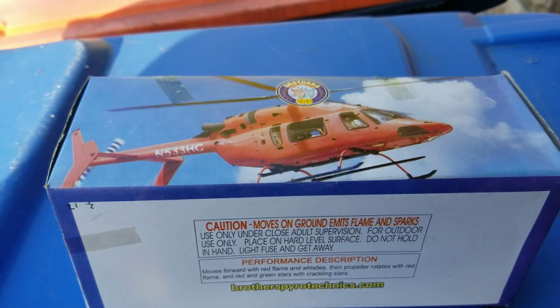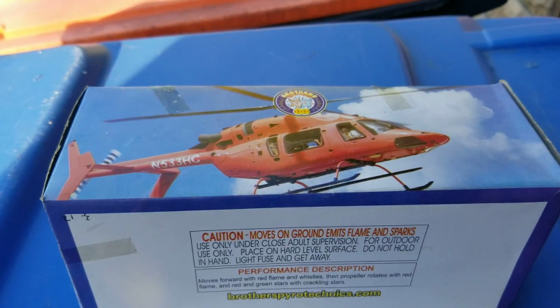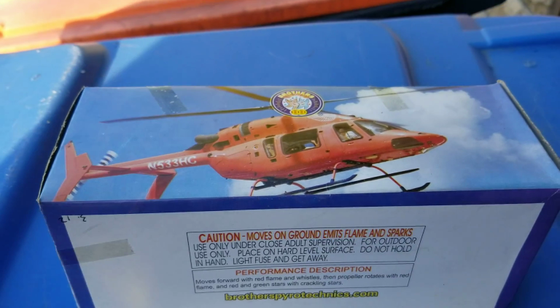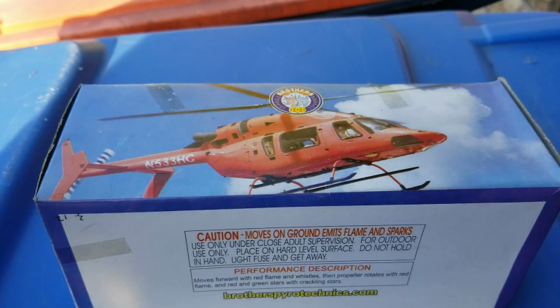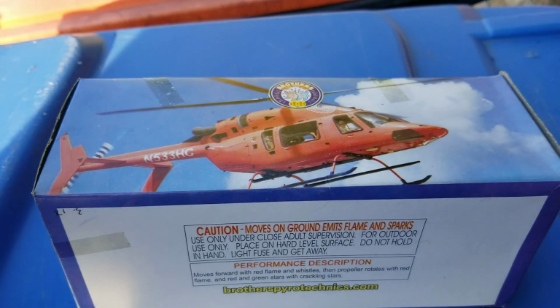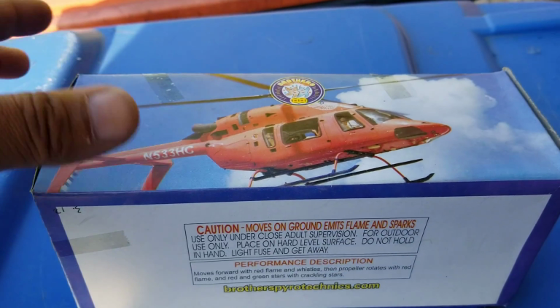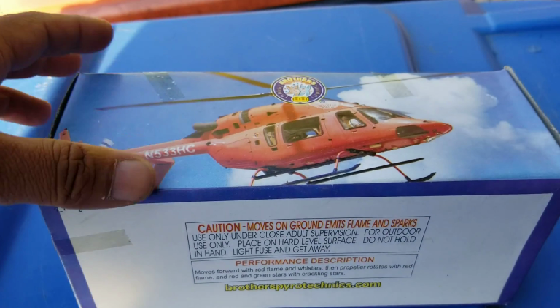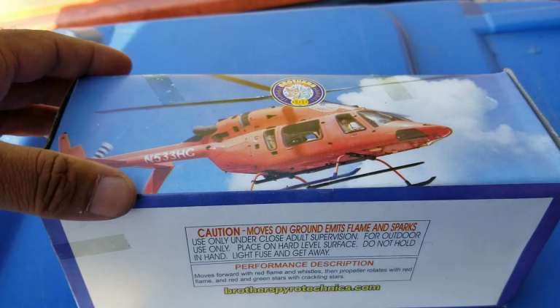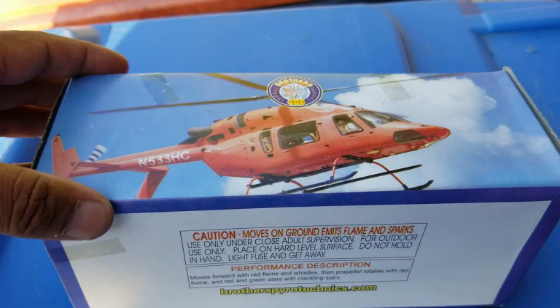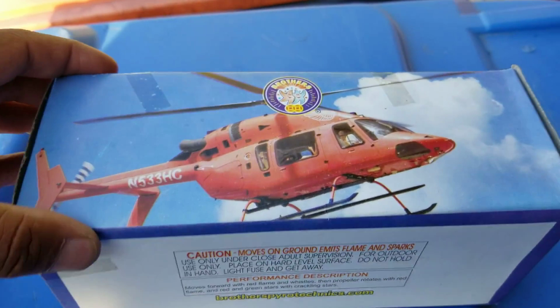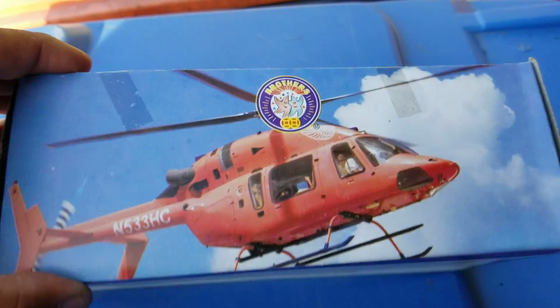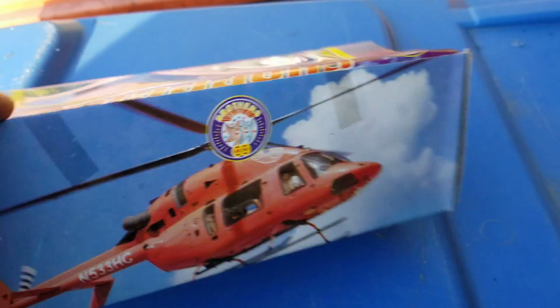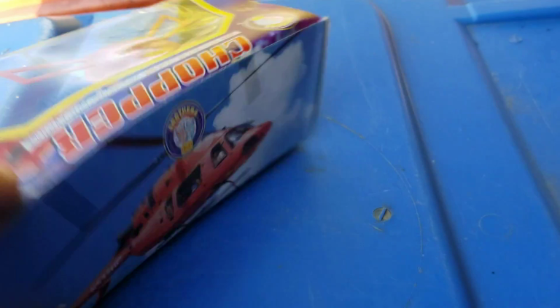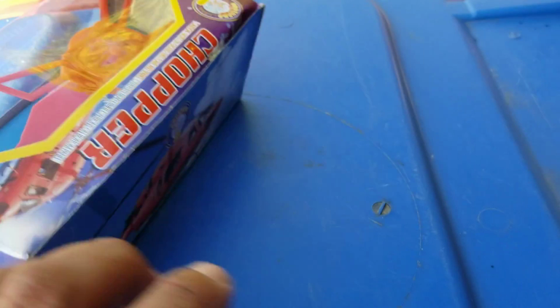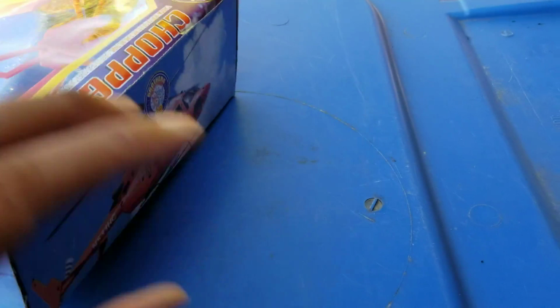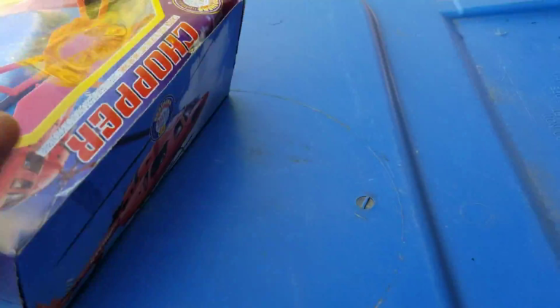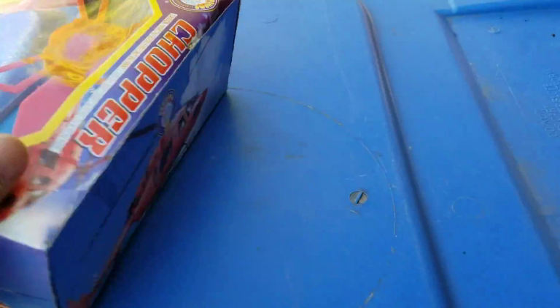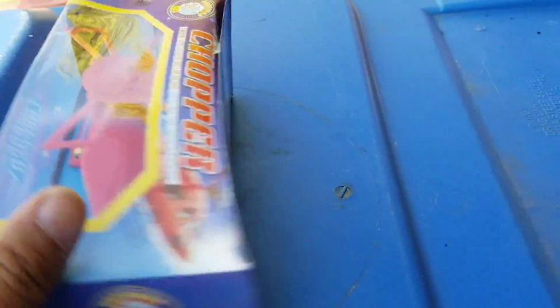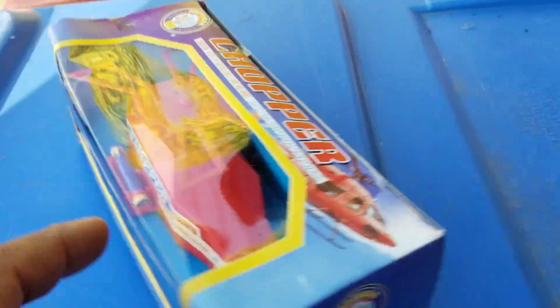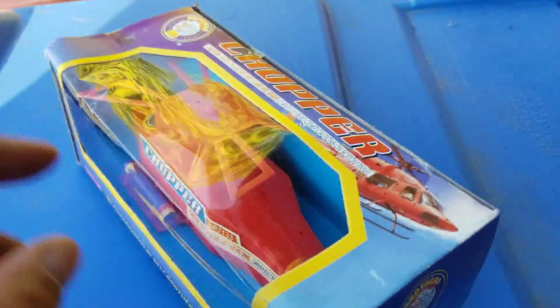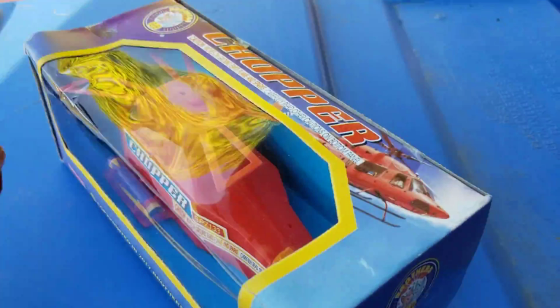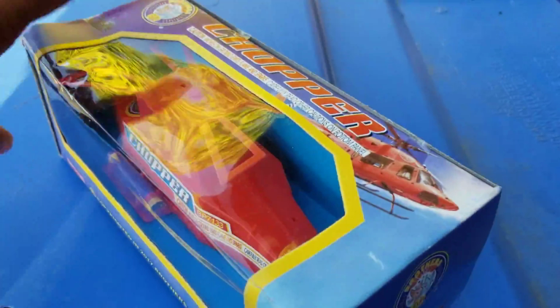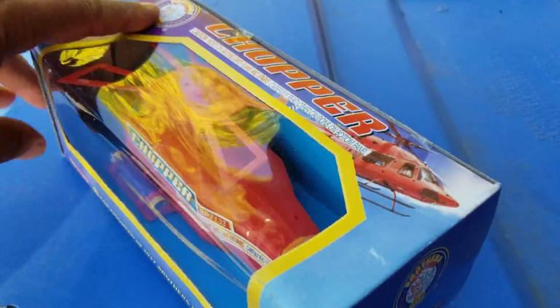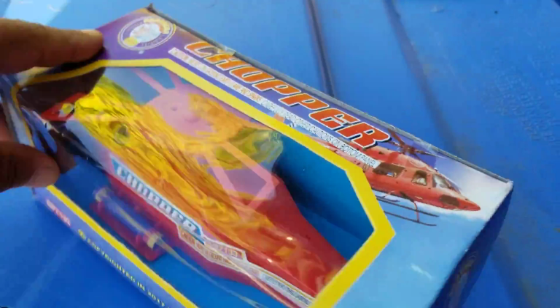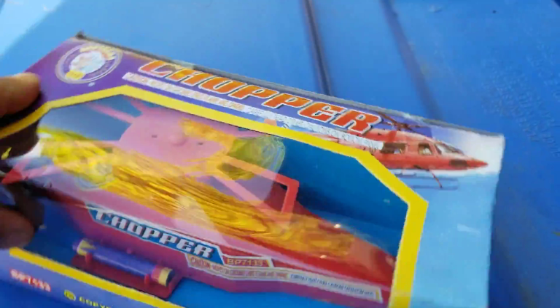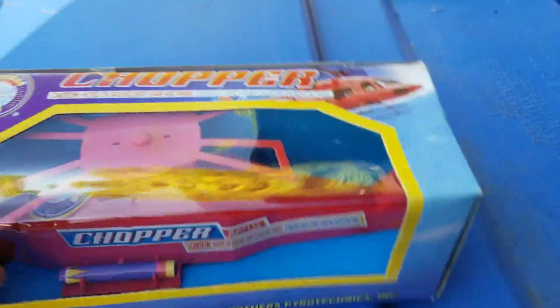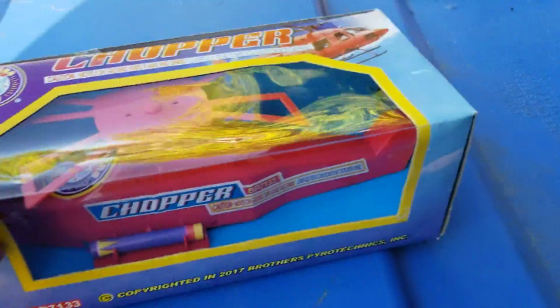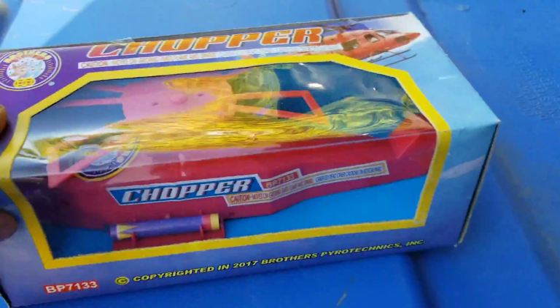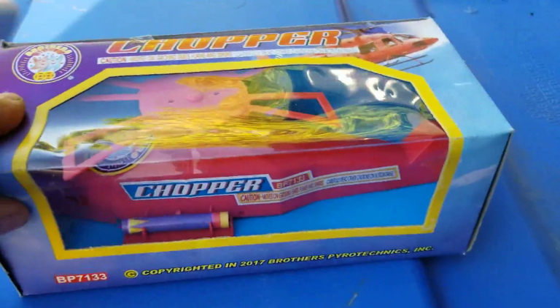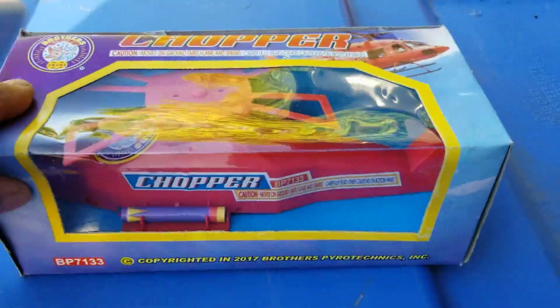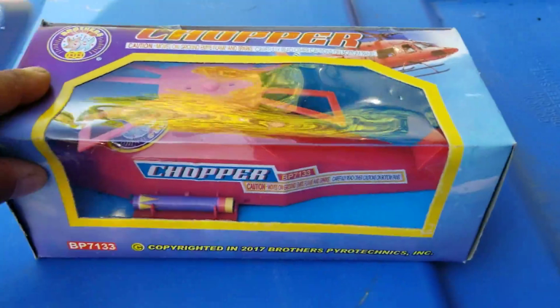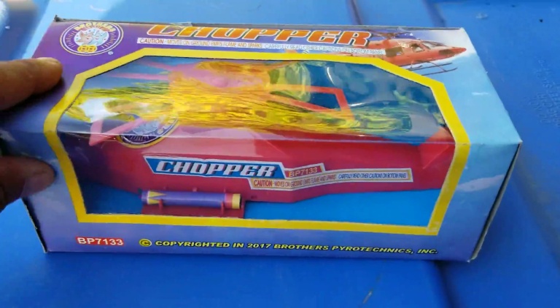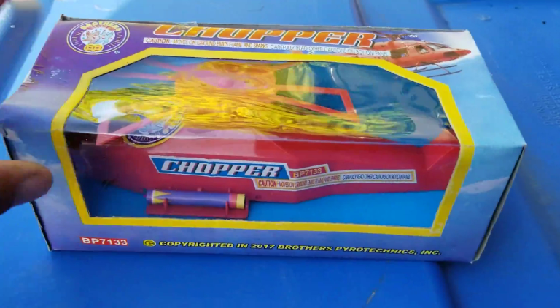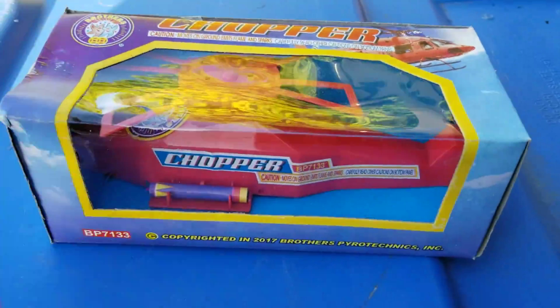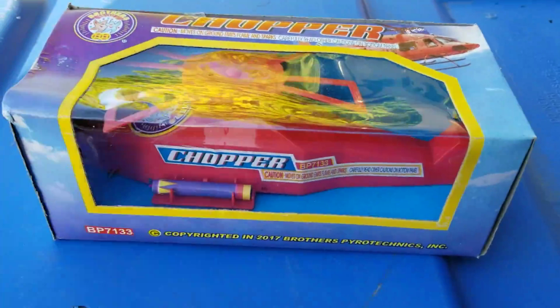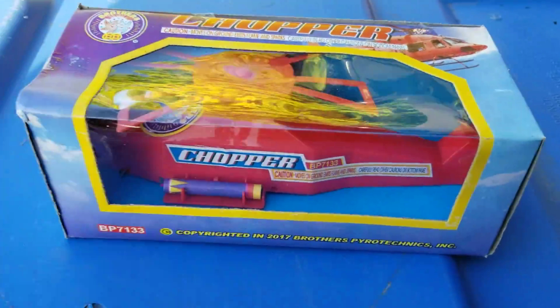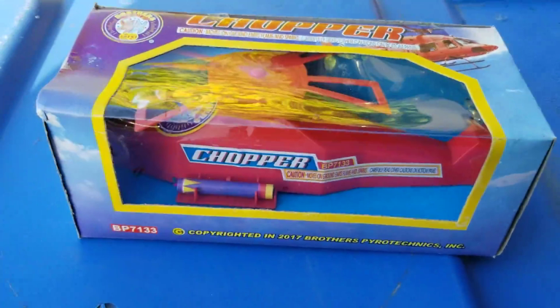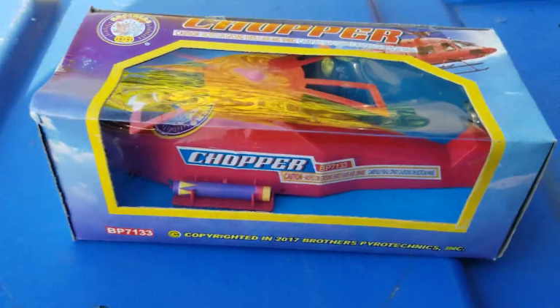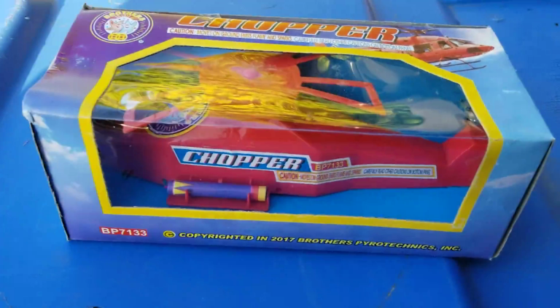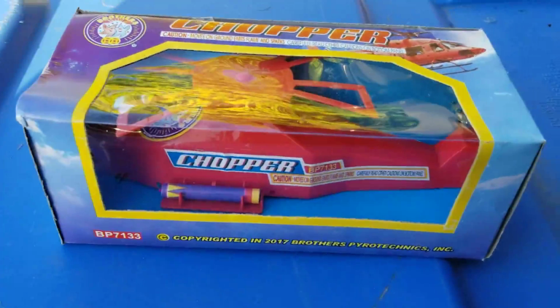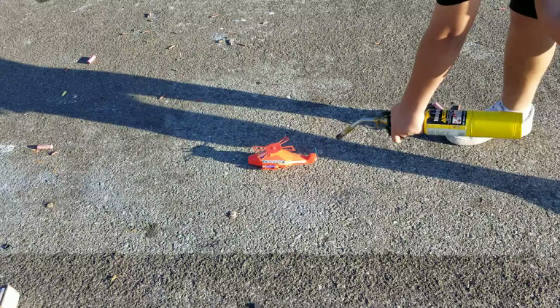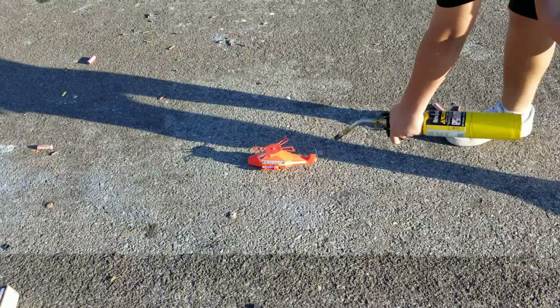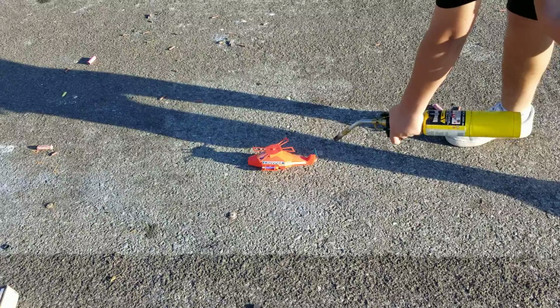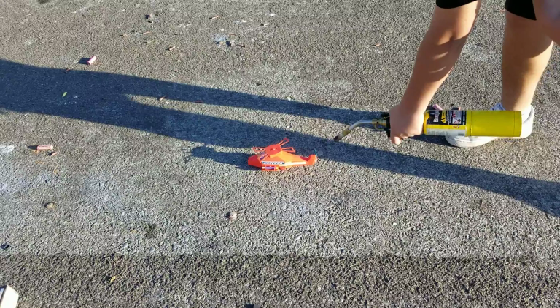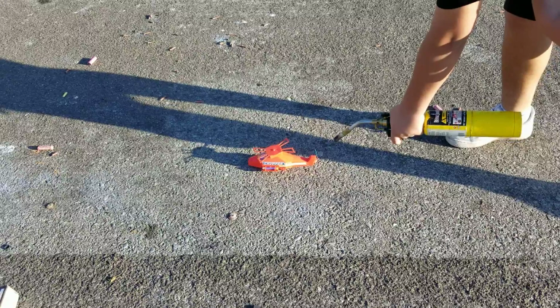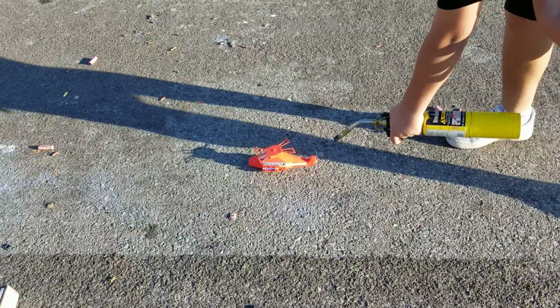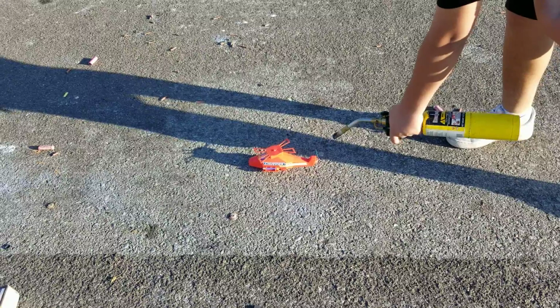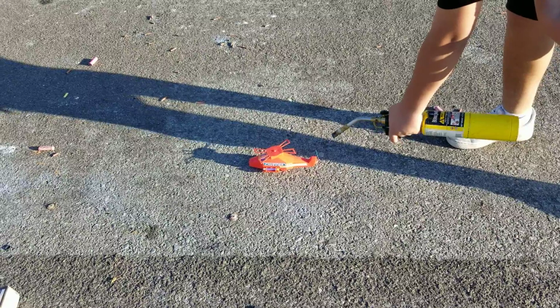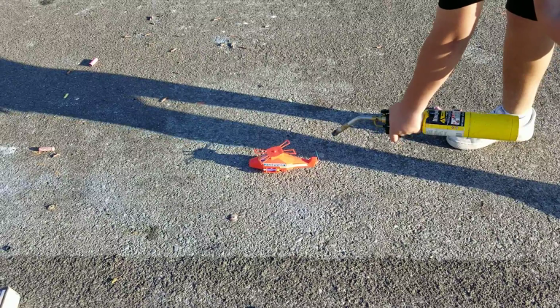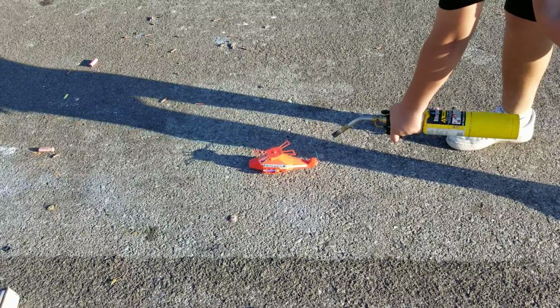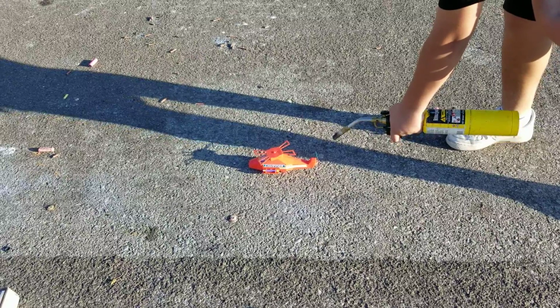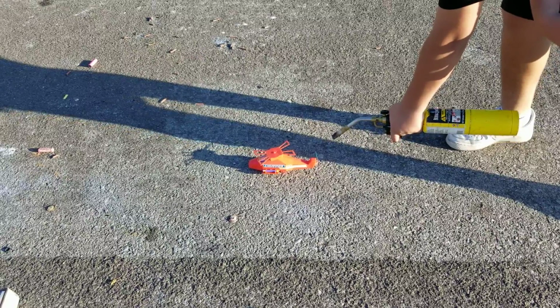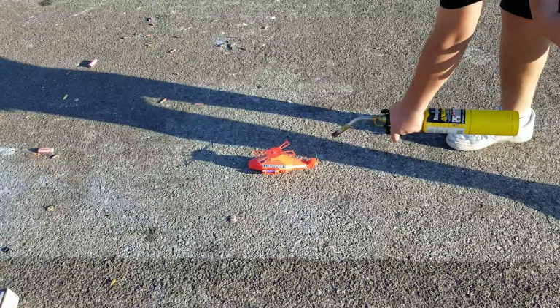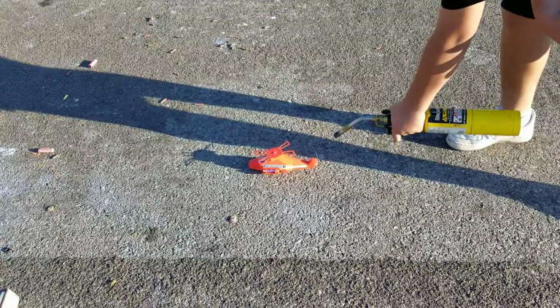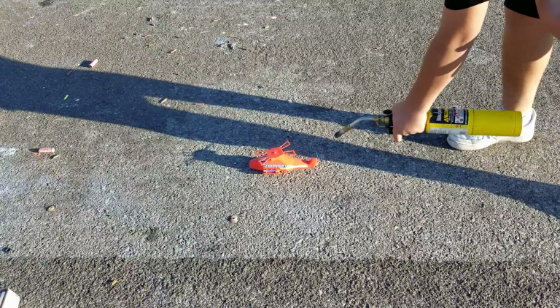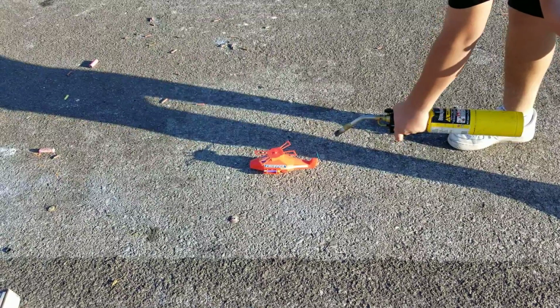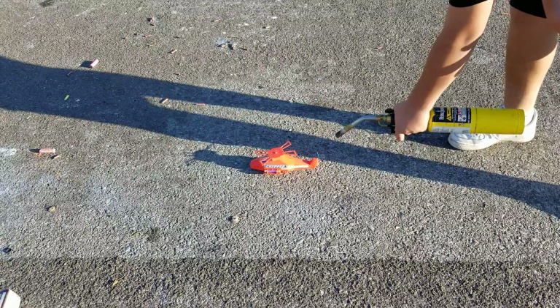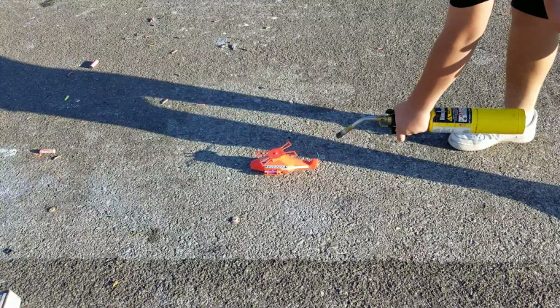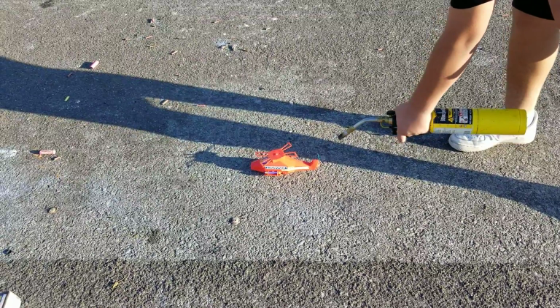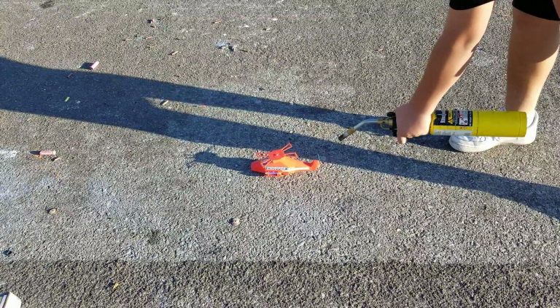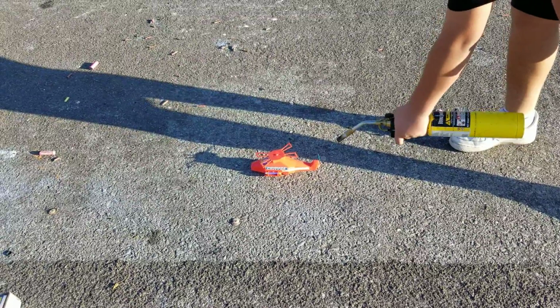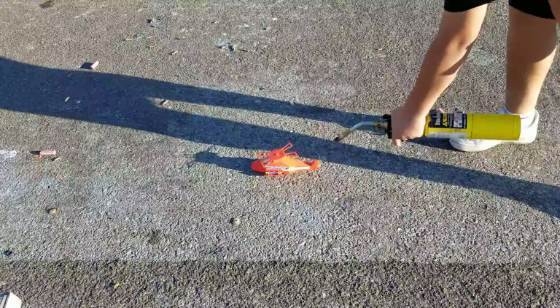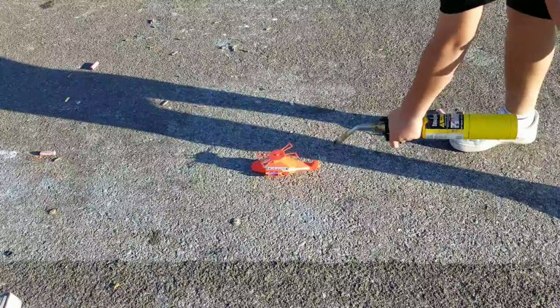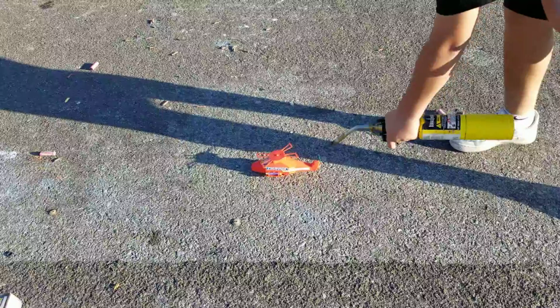So we're gonna get this helicopter out of the box and fire it up for you. Okay, Chopper by Brothers.